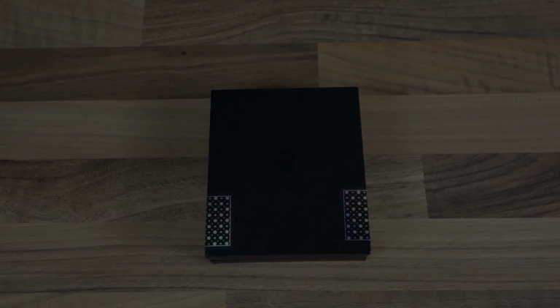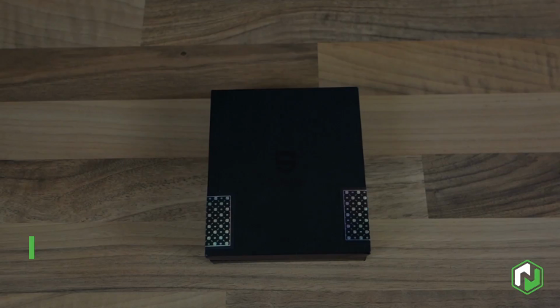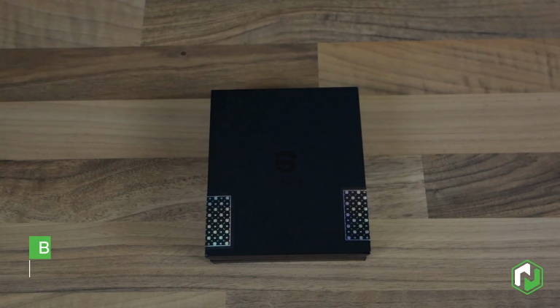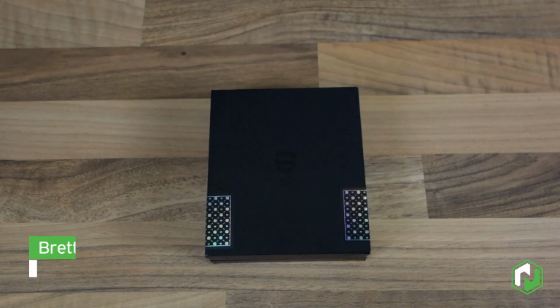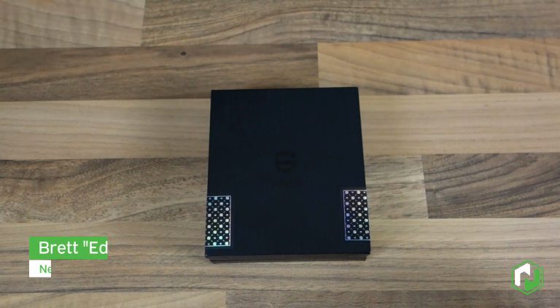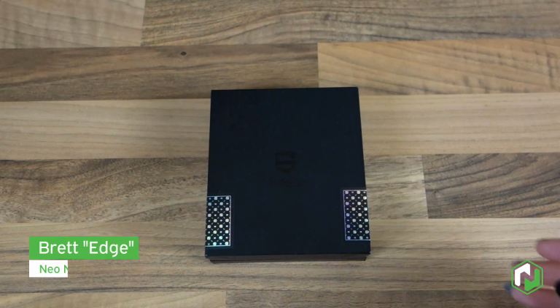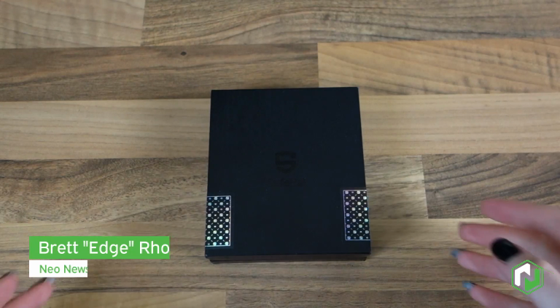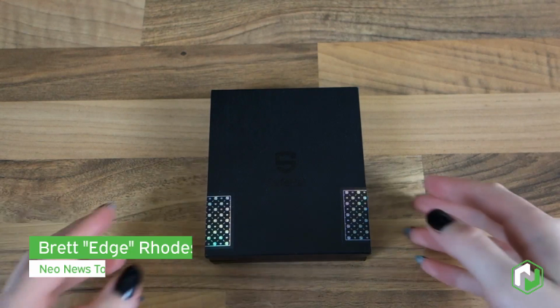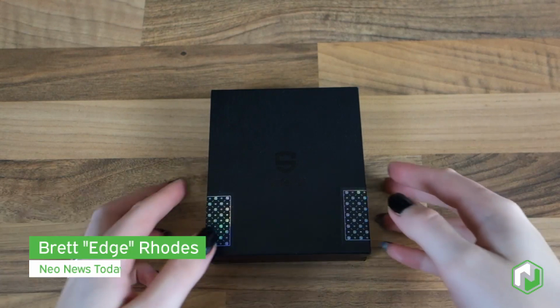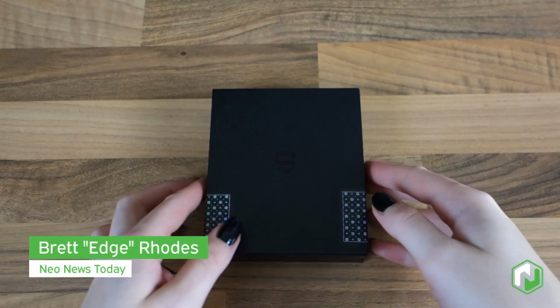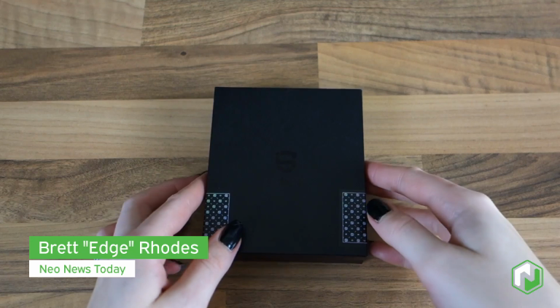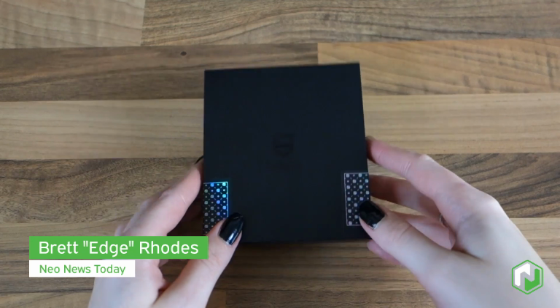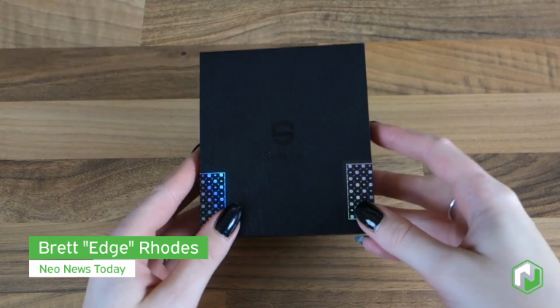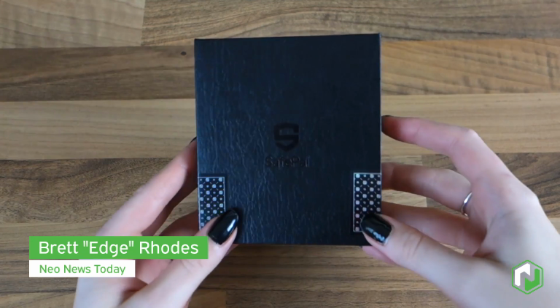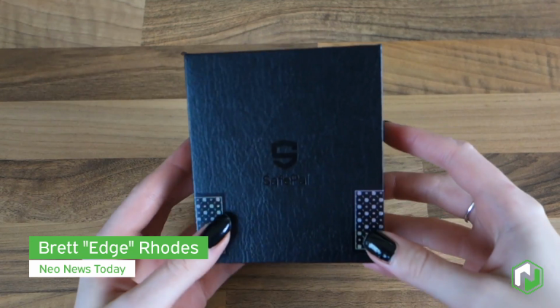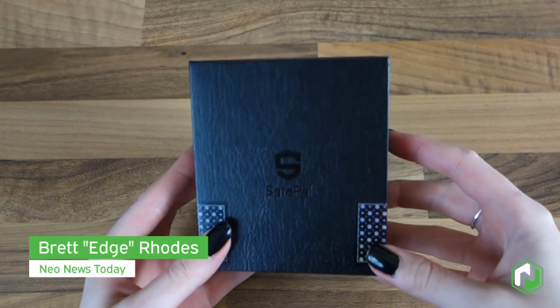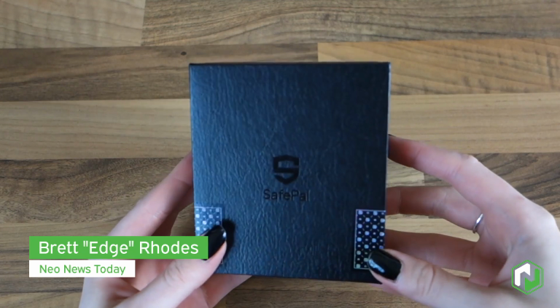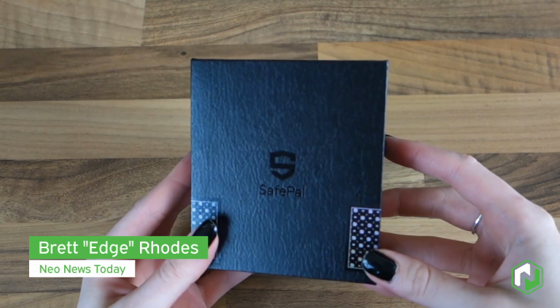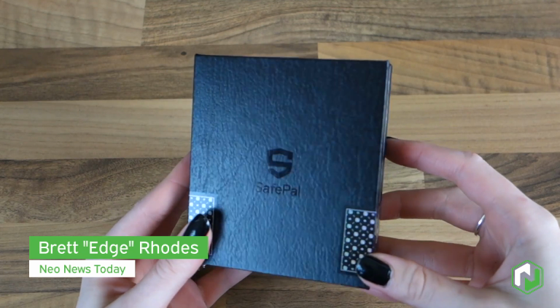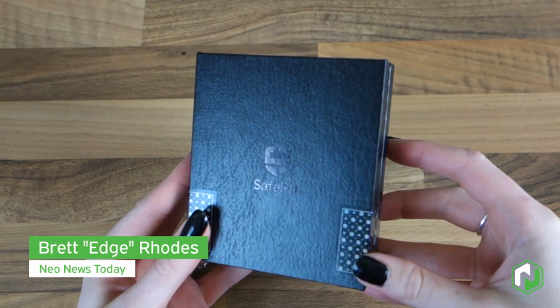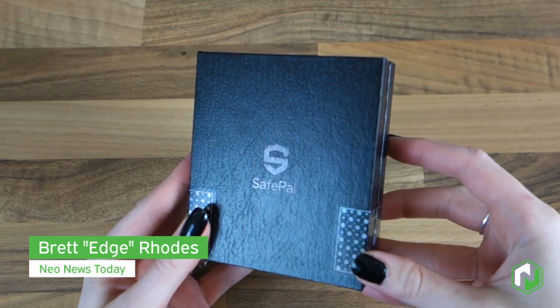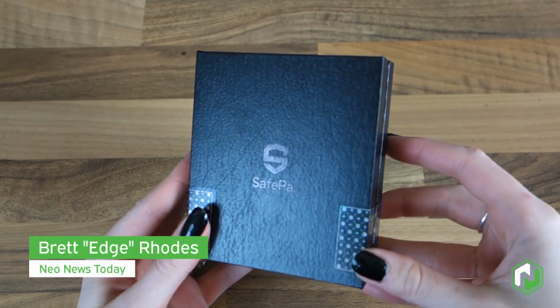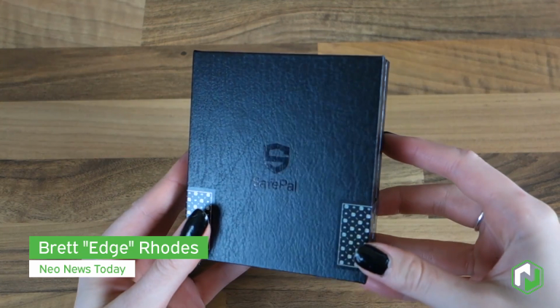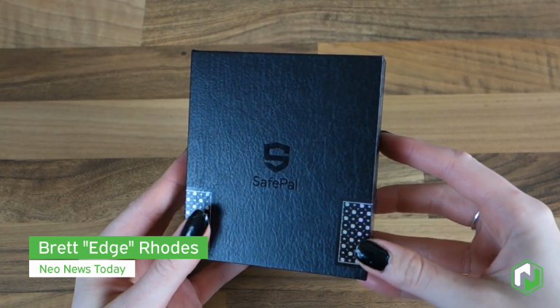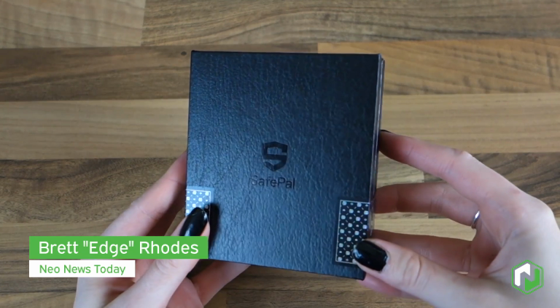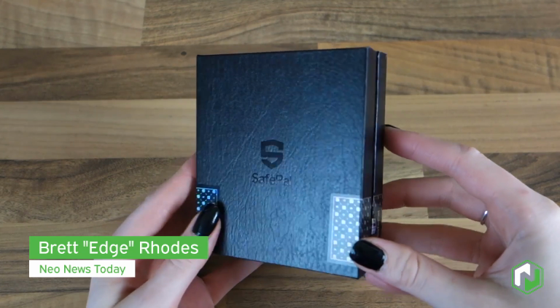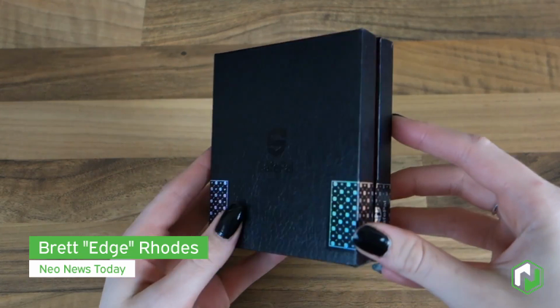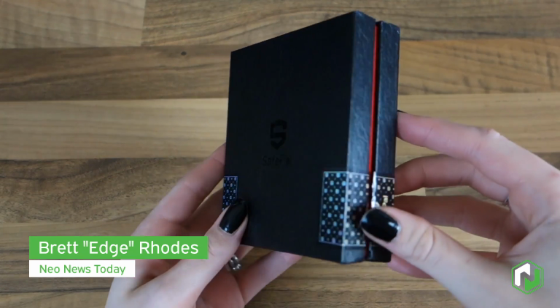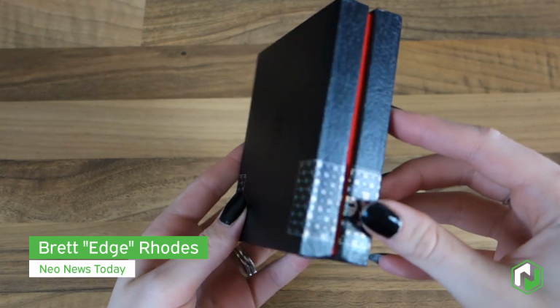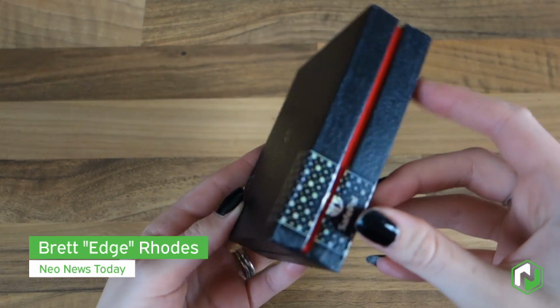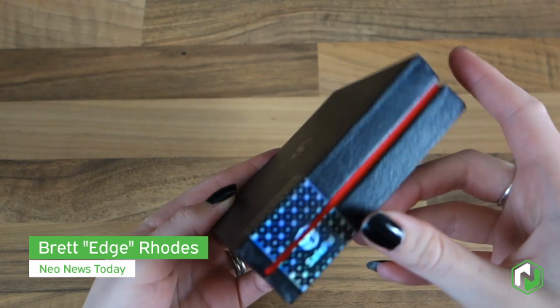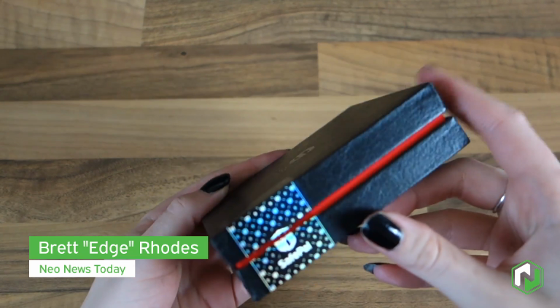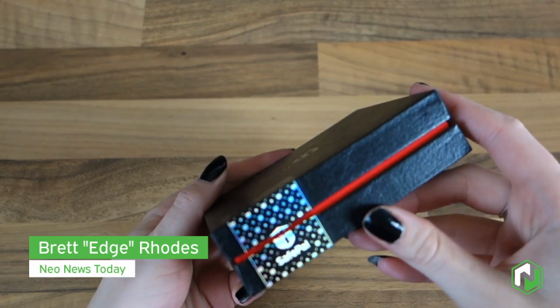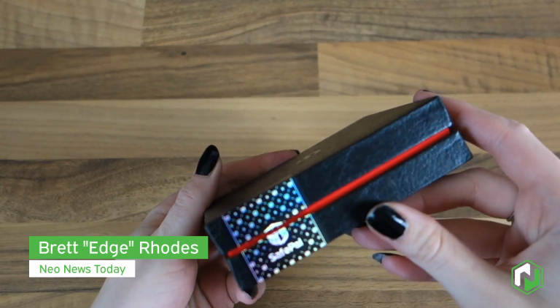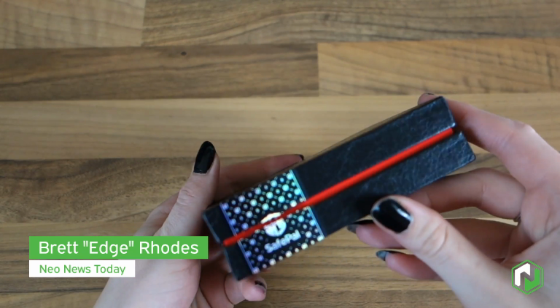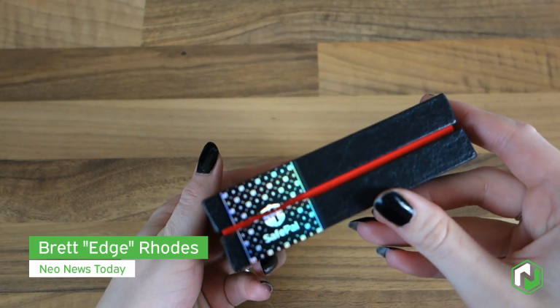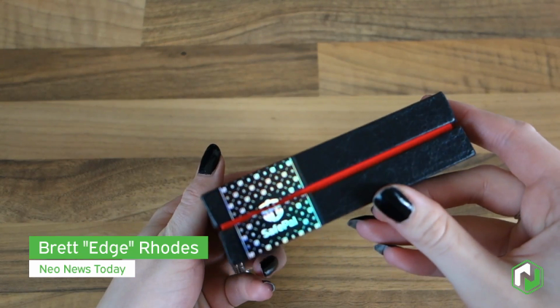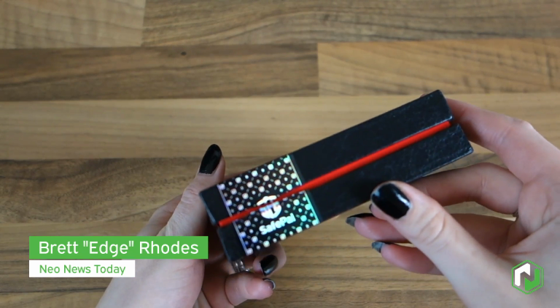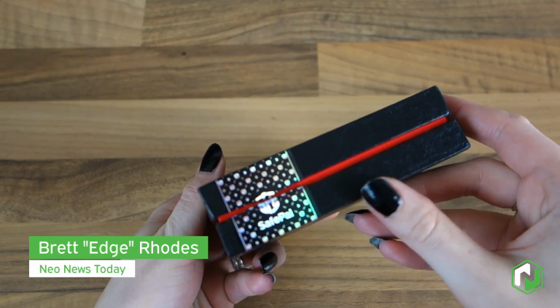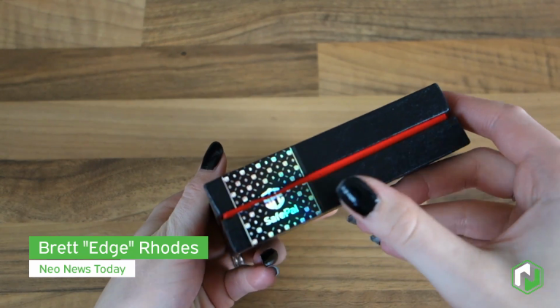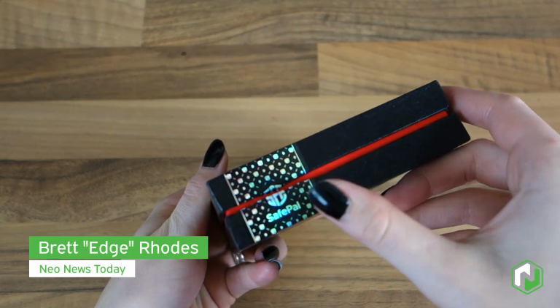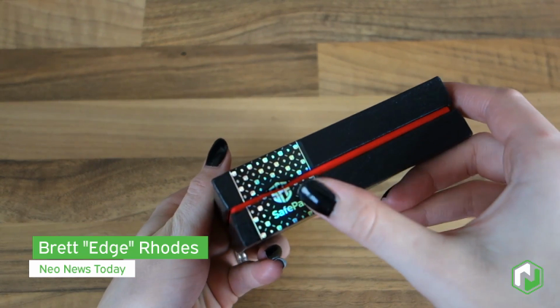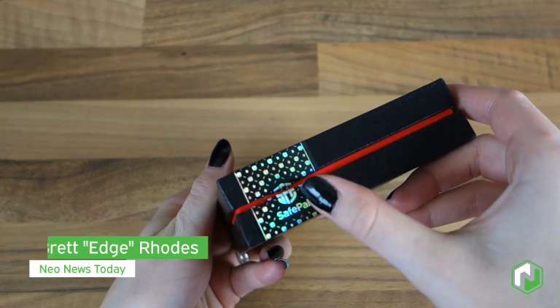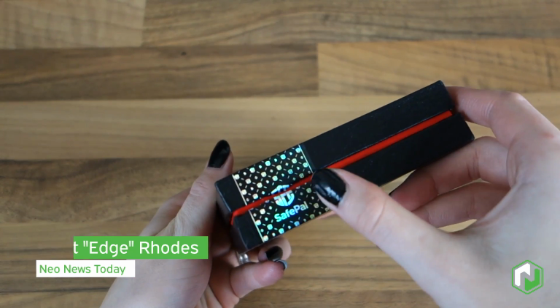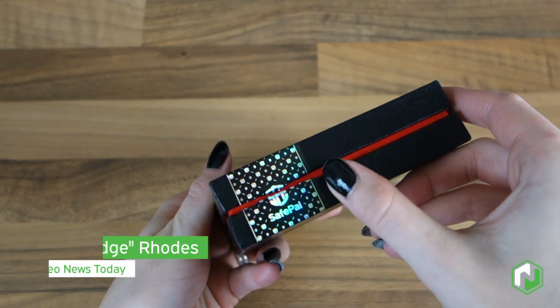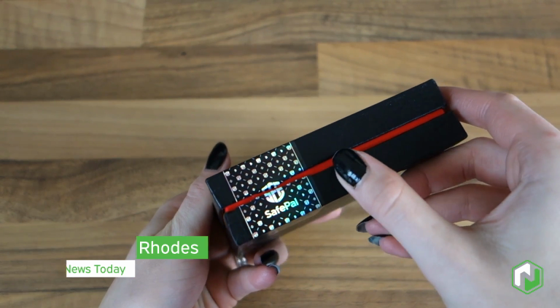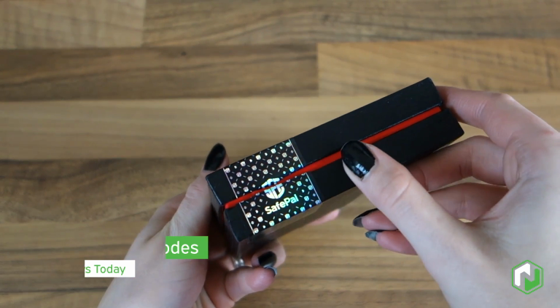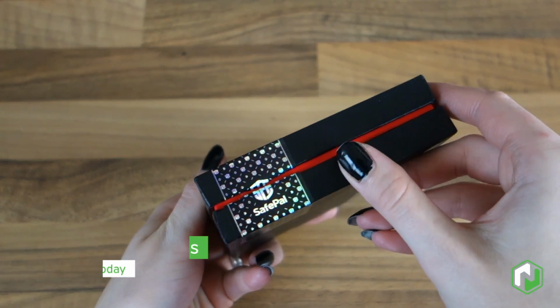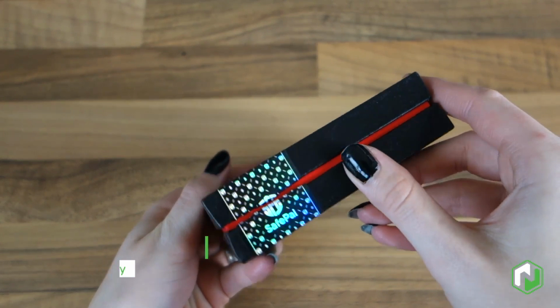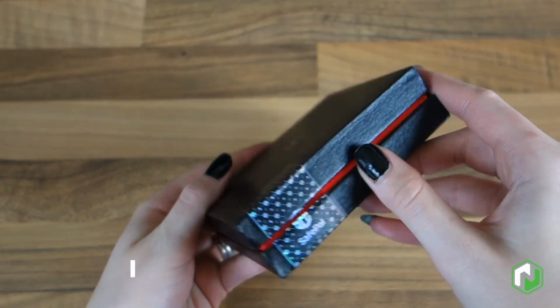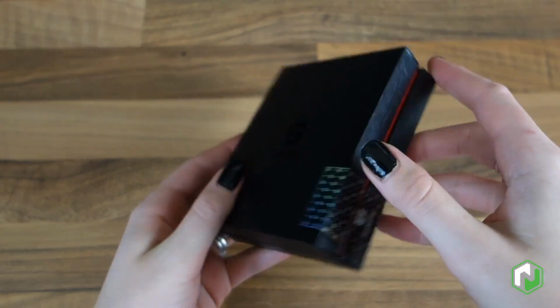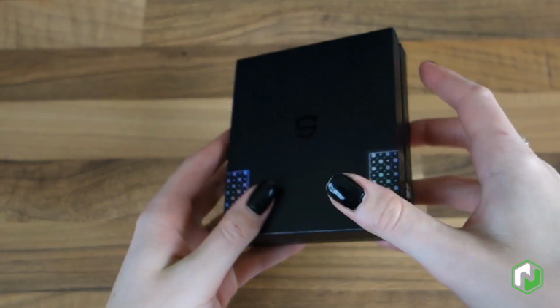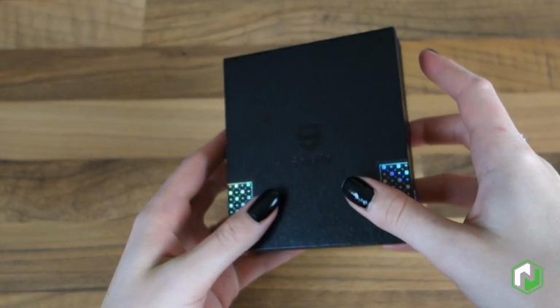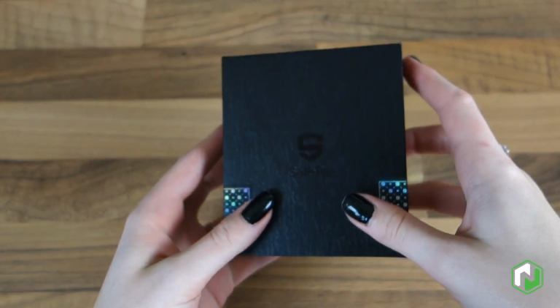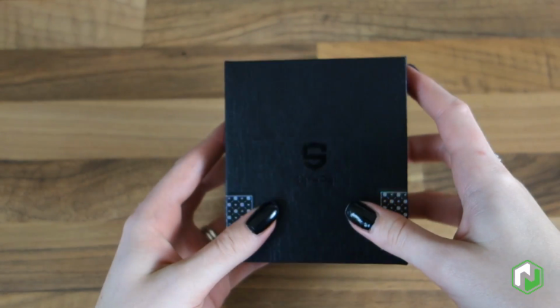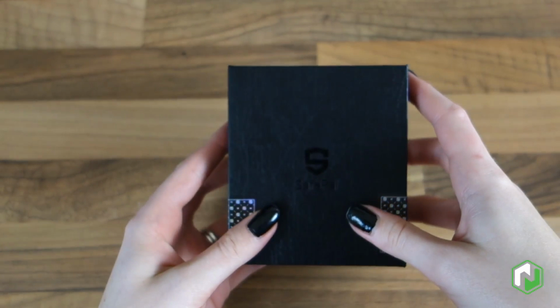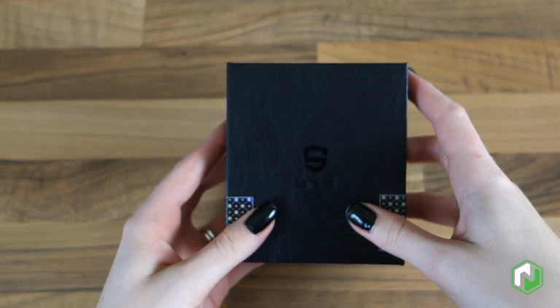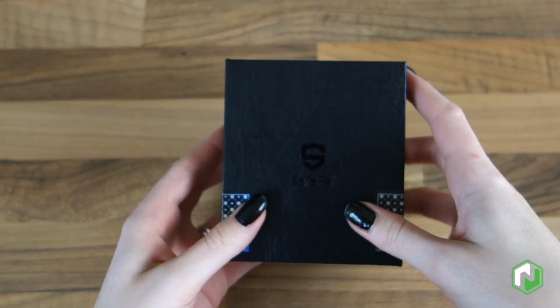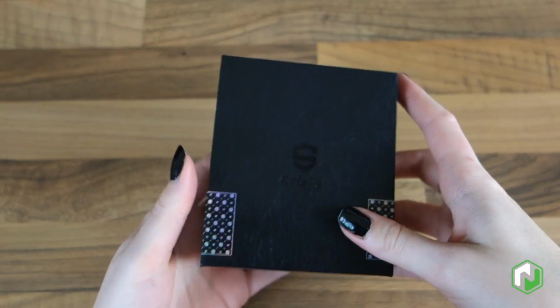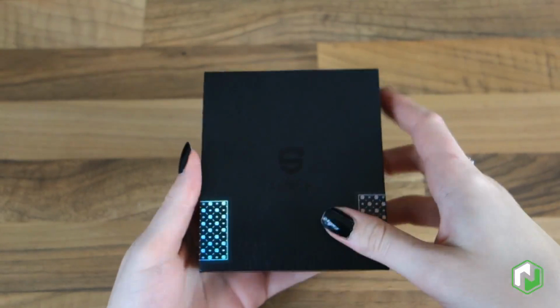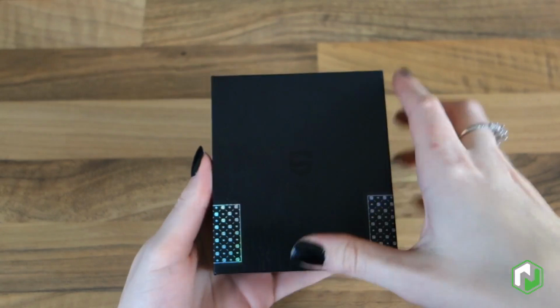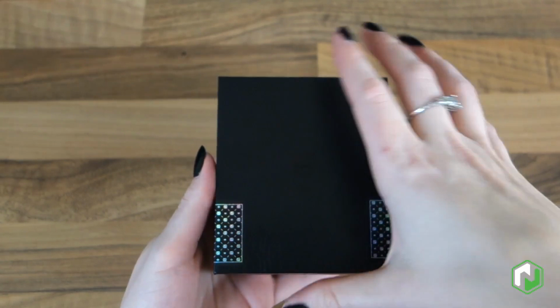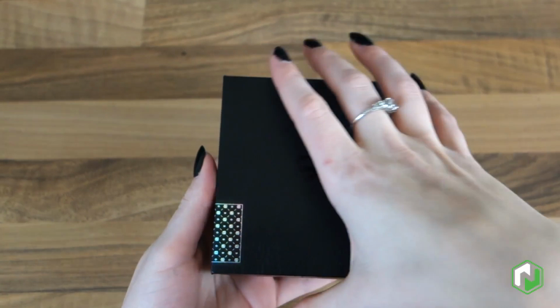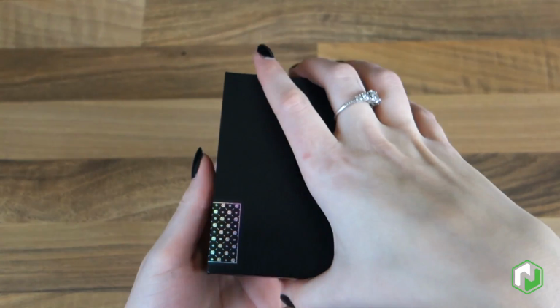Hello everyone, this is Edge with Nia News Today. In today's video we are unboxing a SafePal hardware wallet with a little bit of assistance from my wife's hands.